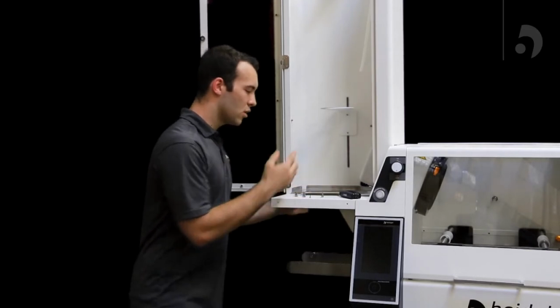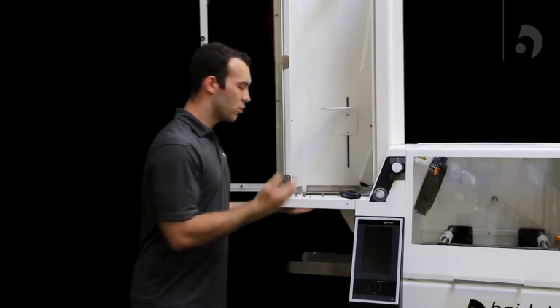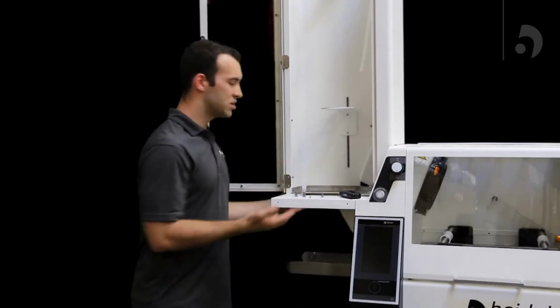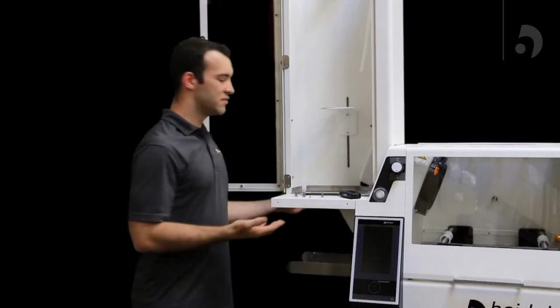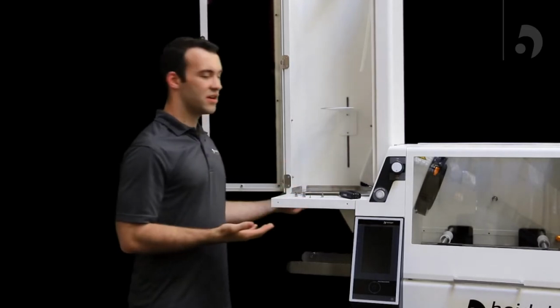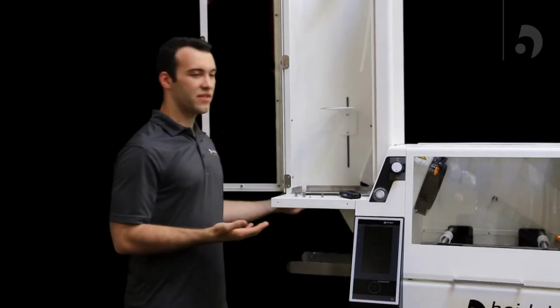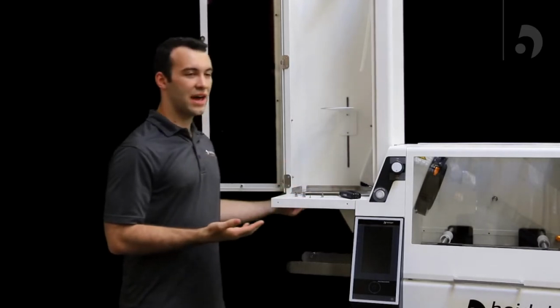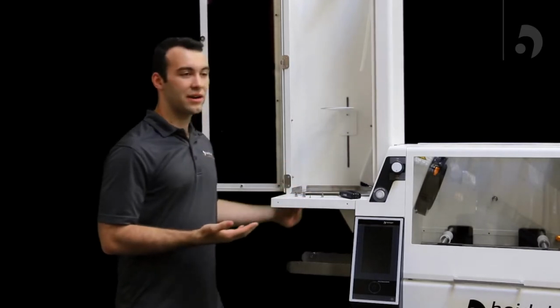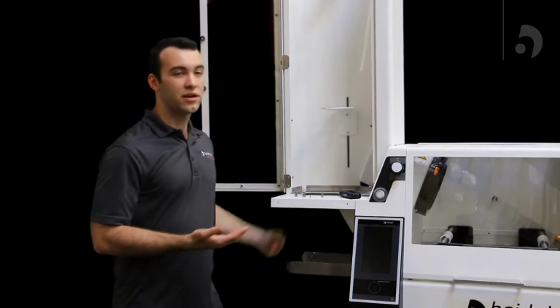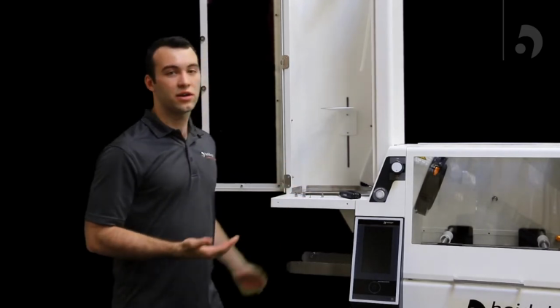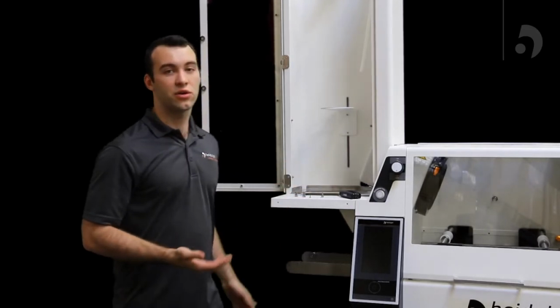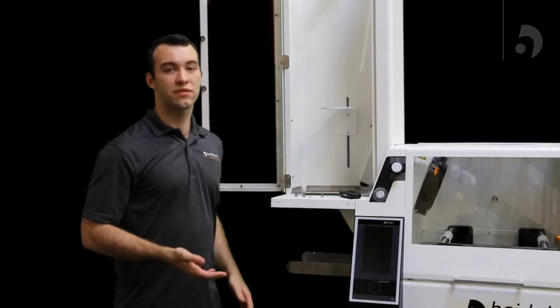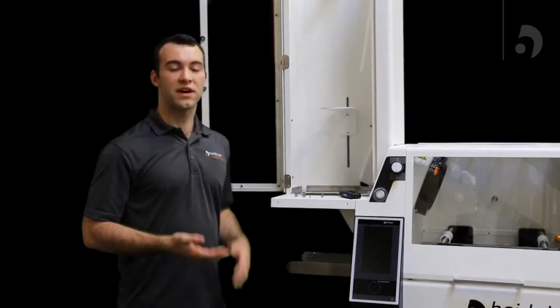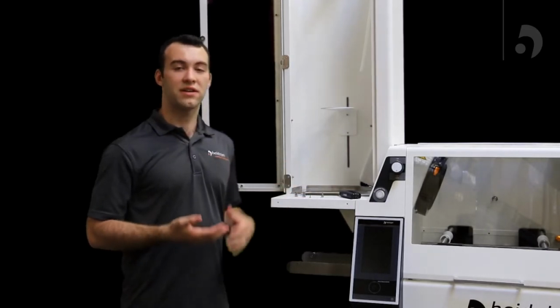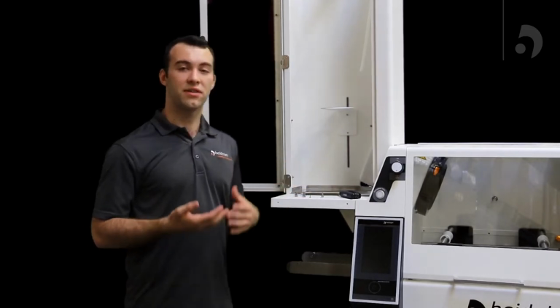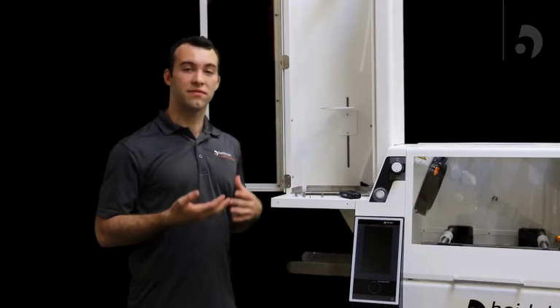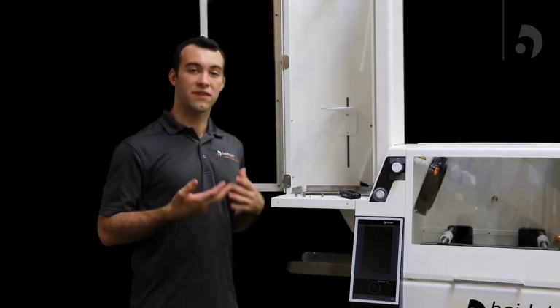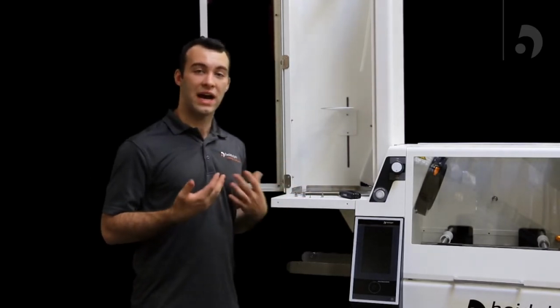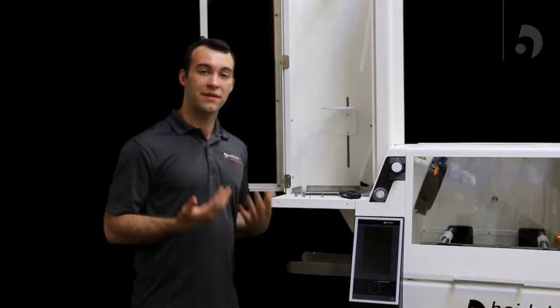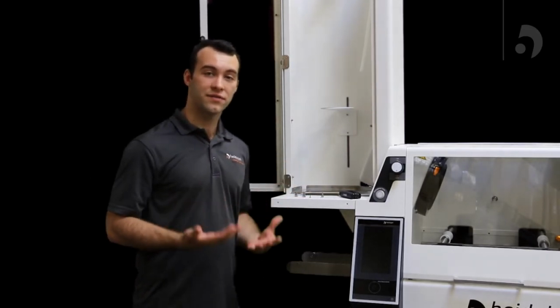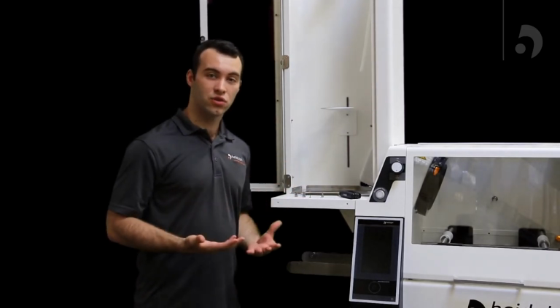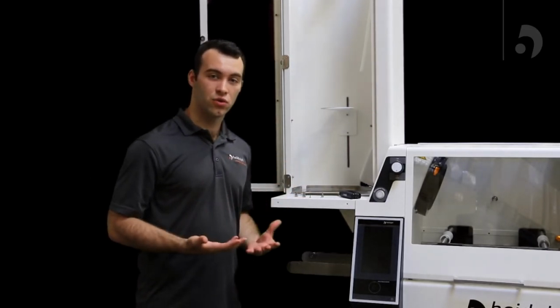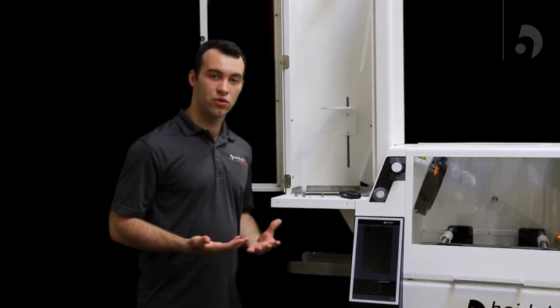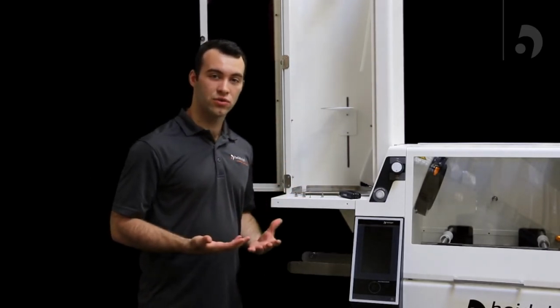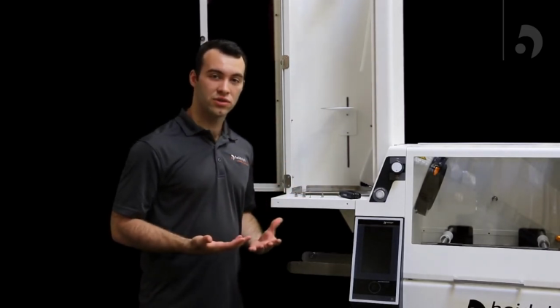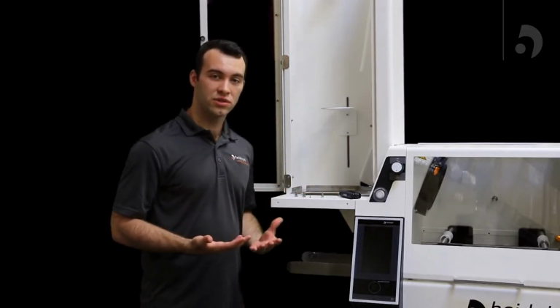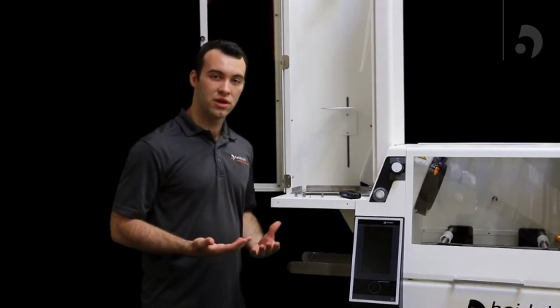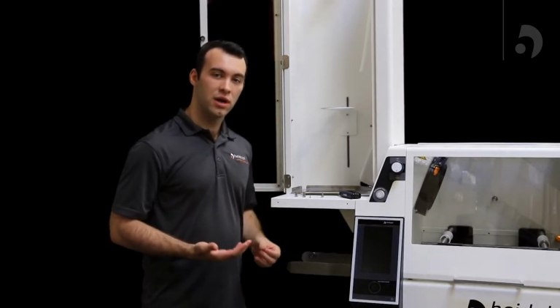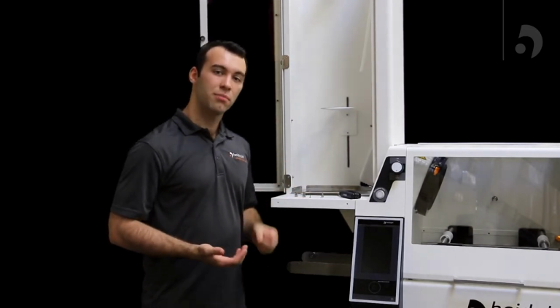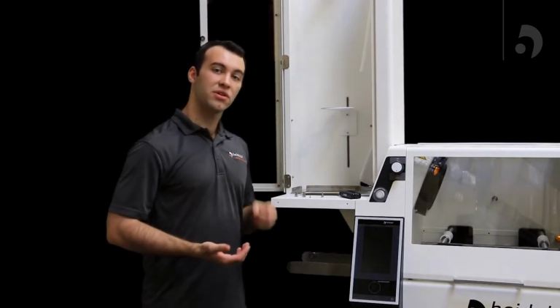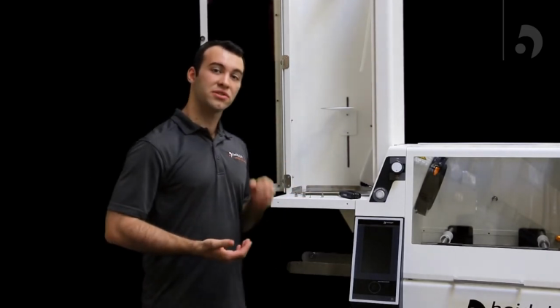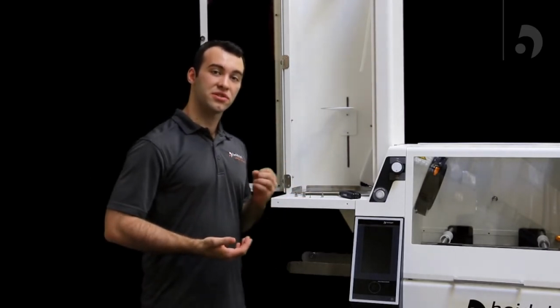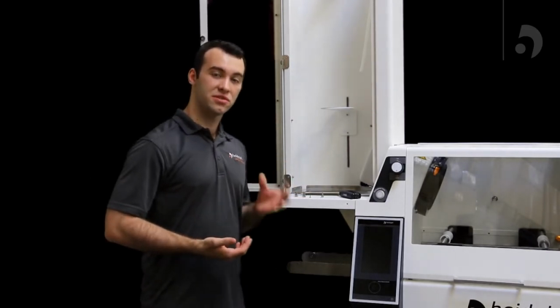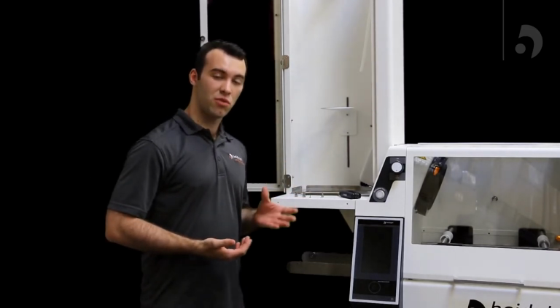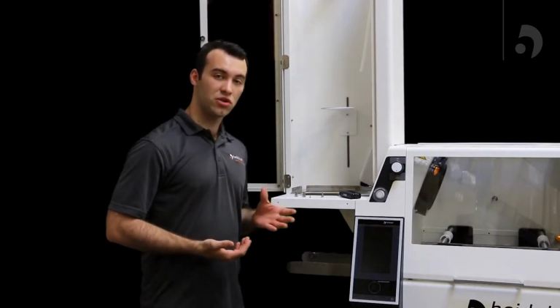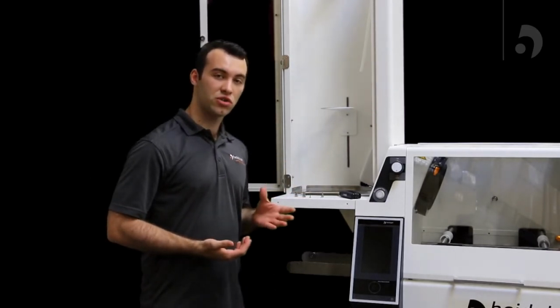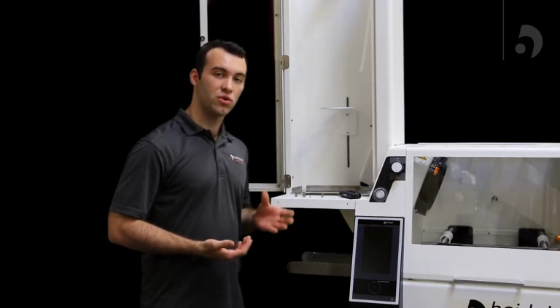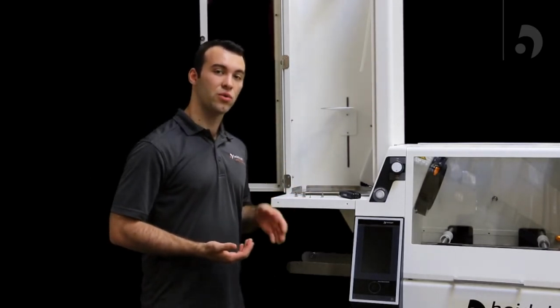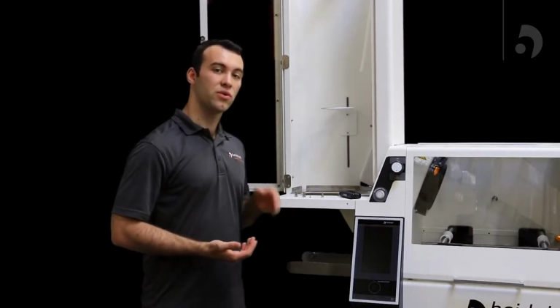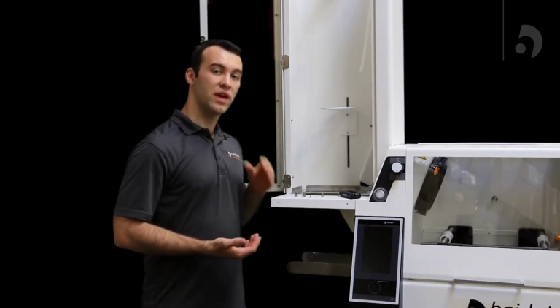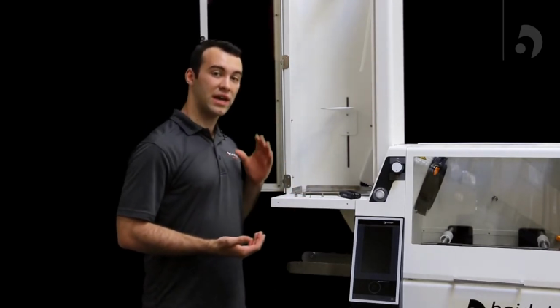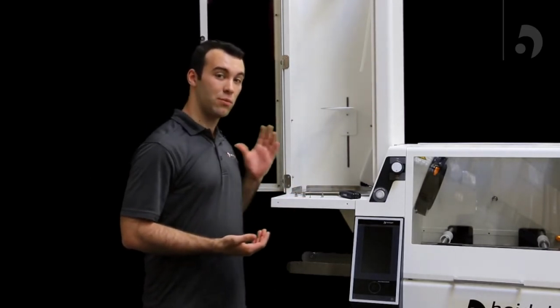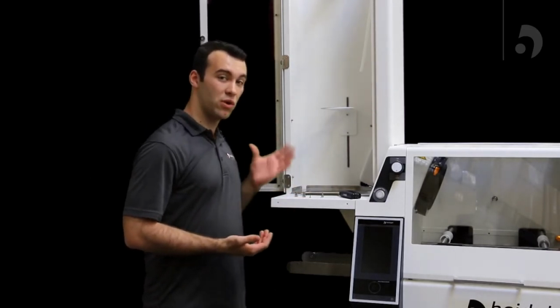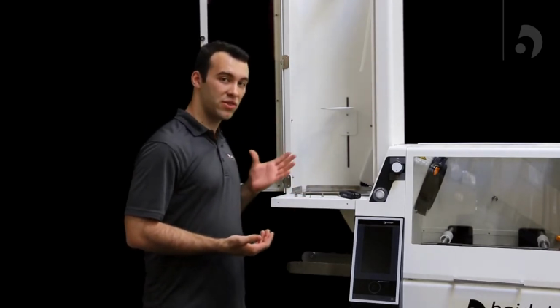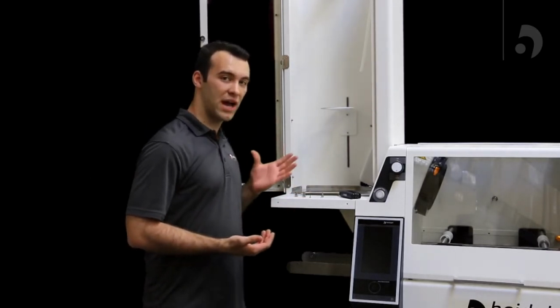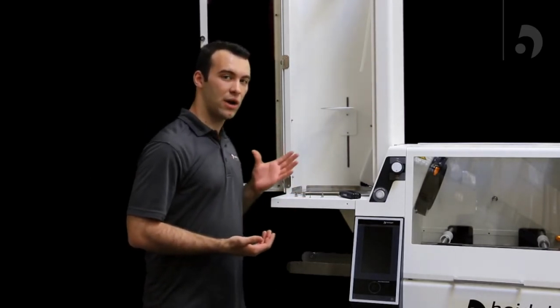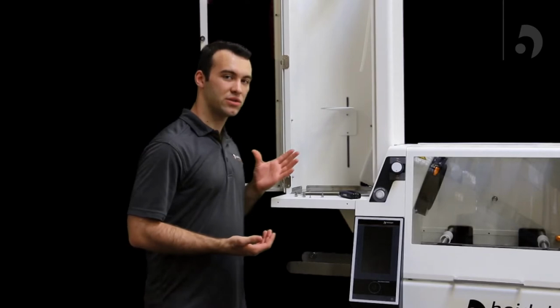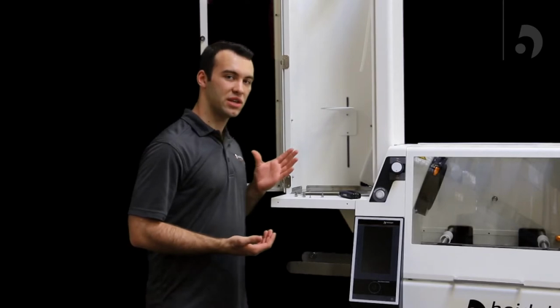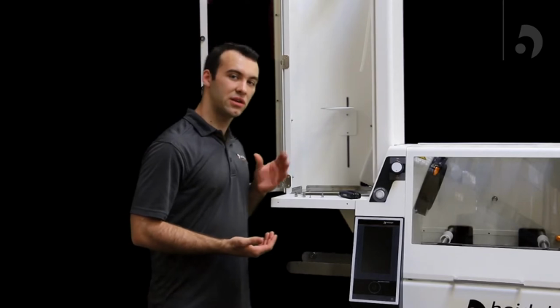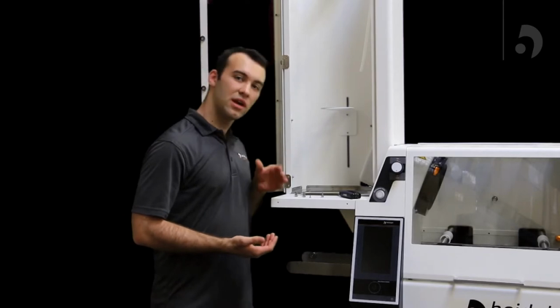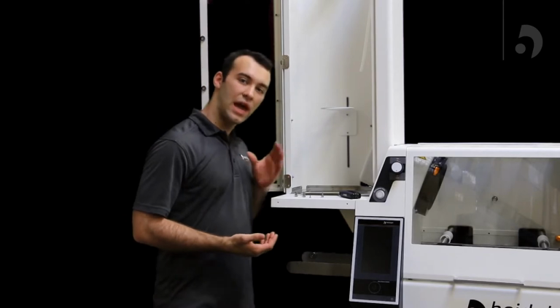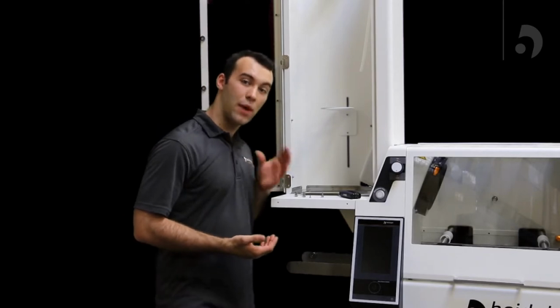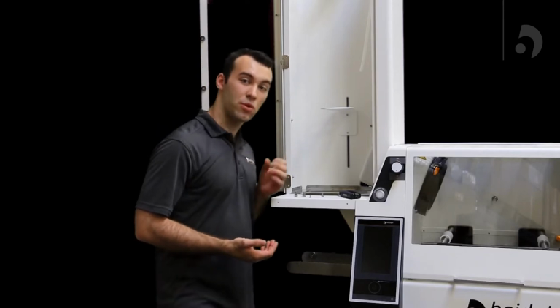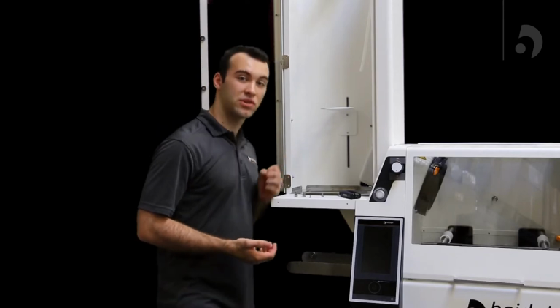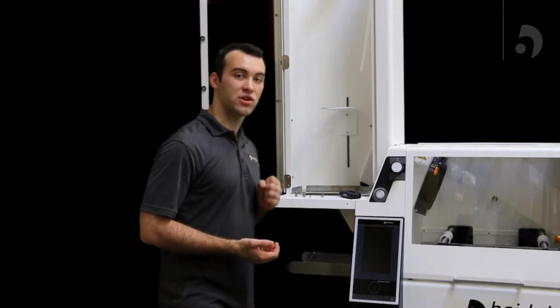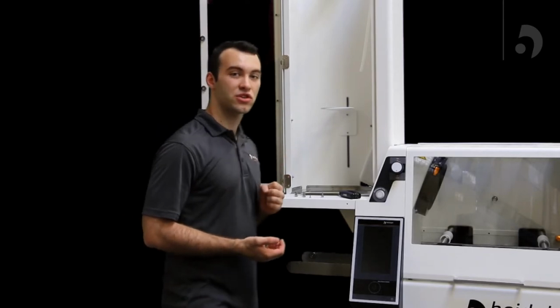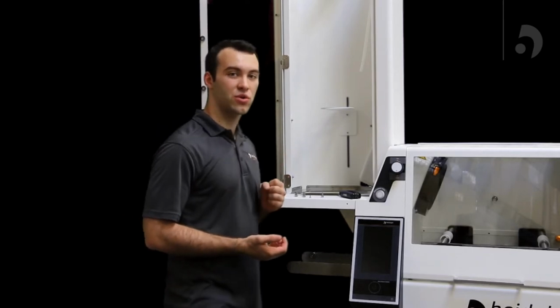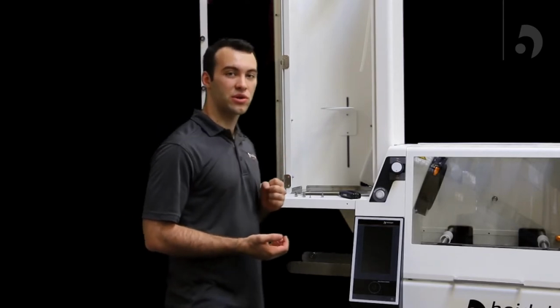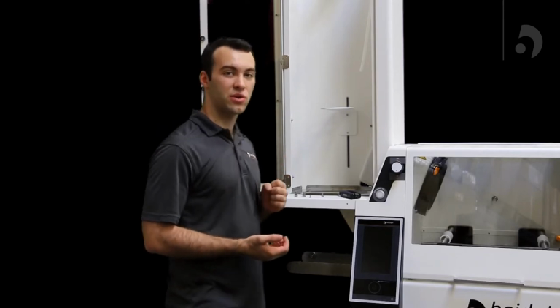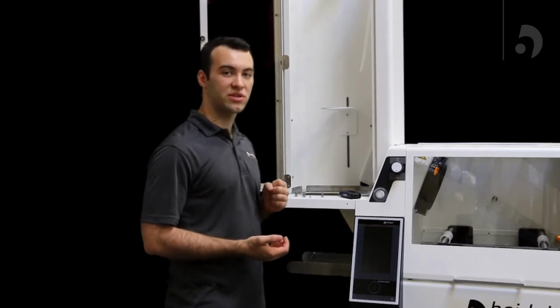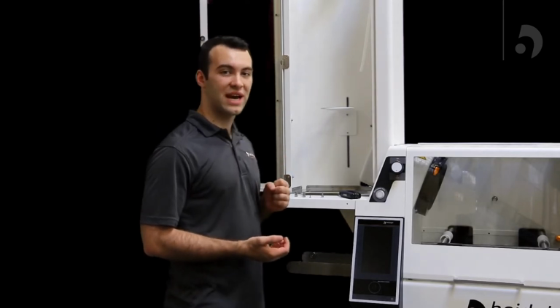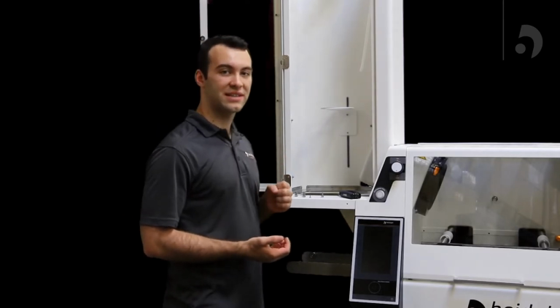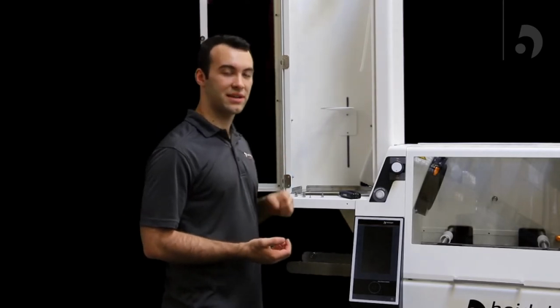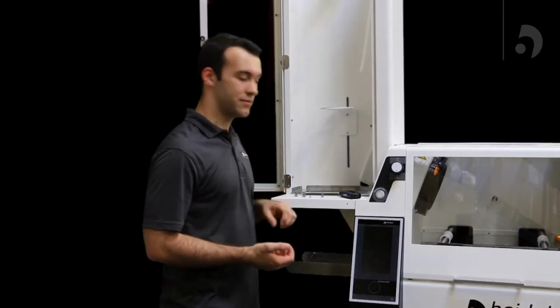Once you've done that, you're going to find the five screws plus the small screw that came with the housing, and we're going to start screwing those in.